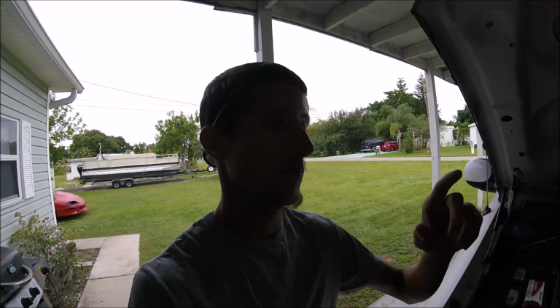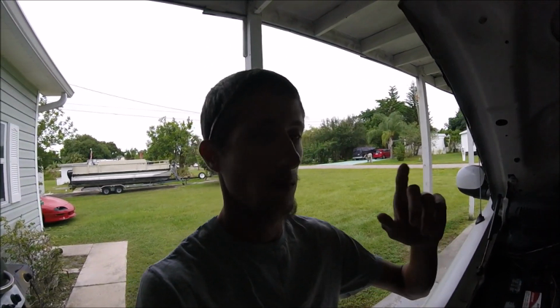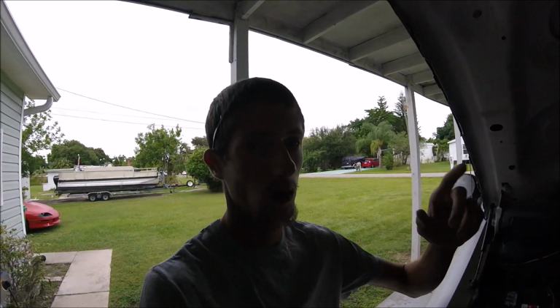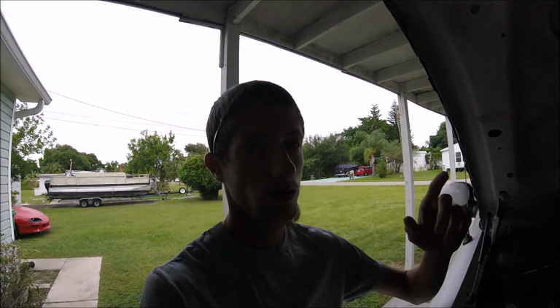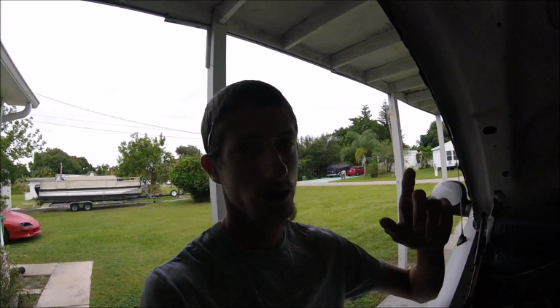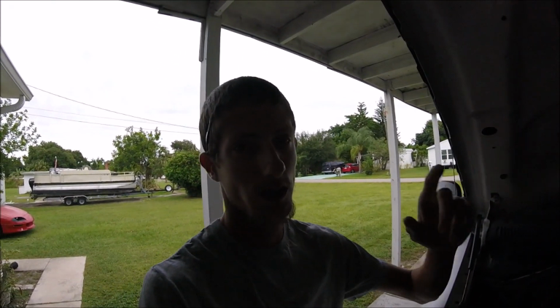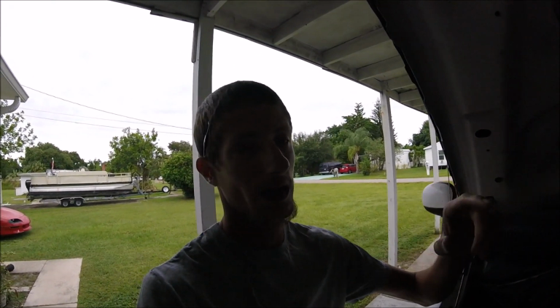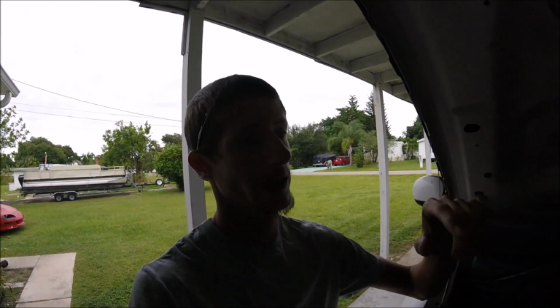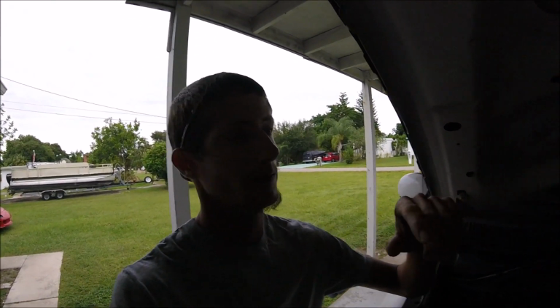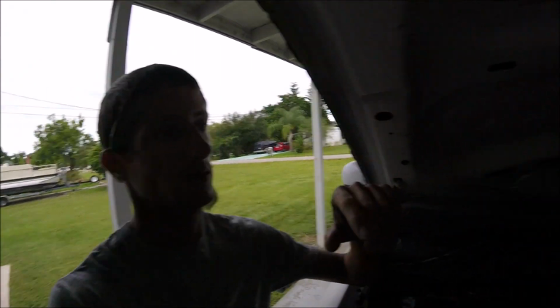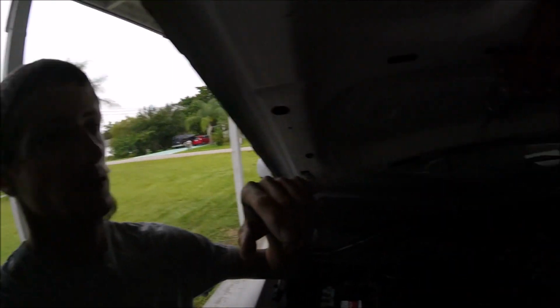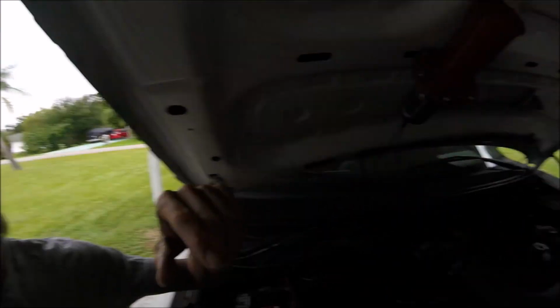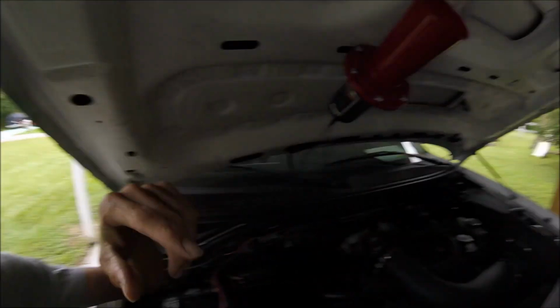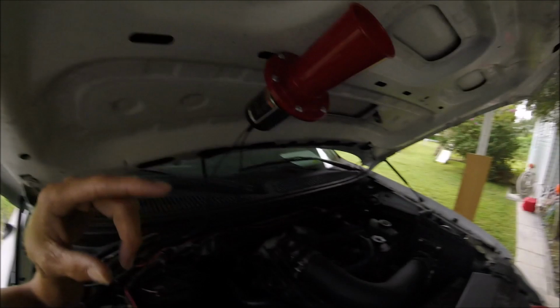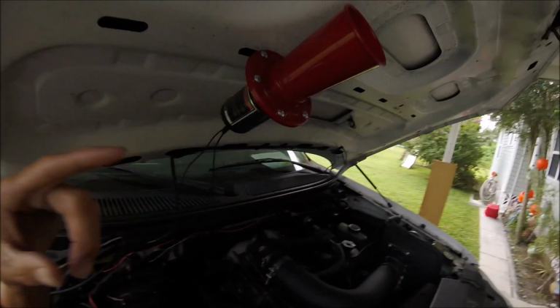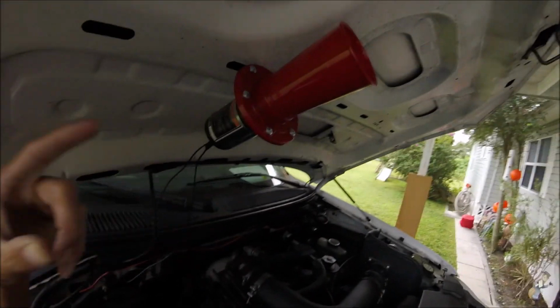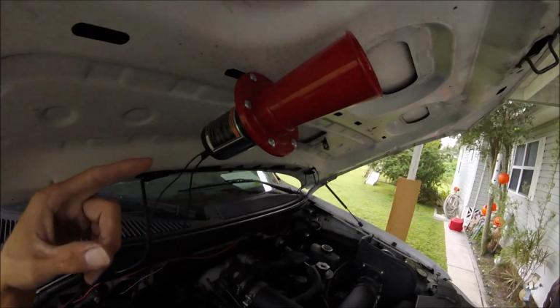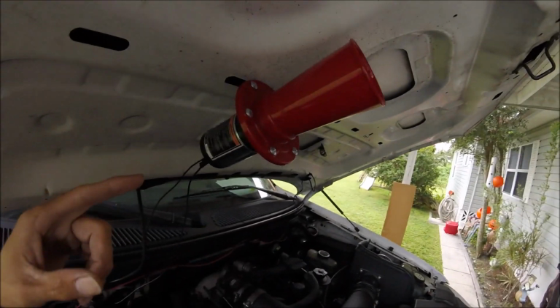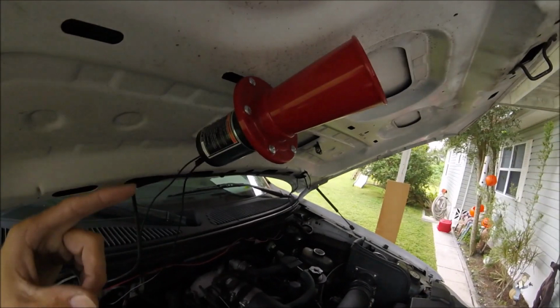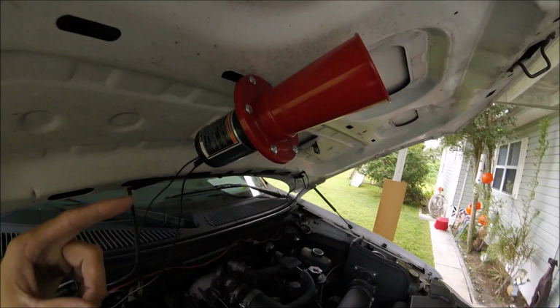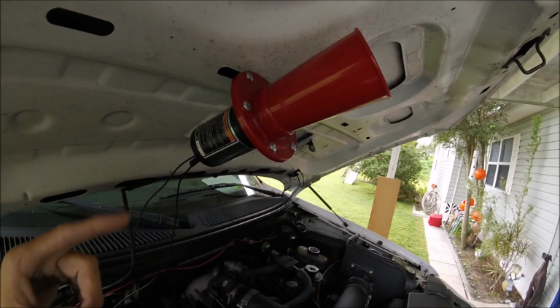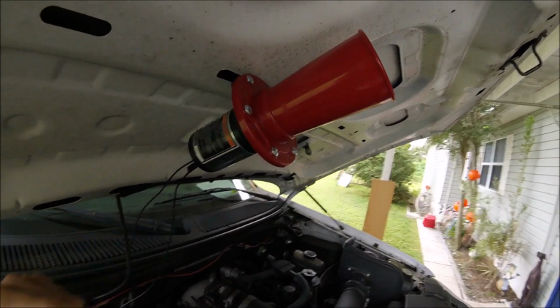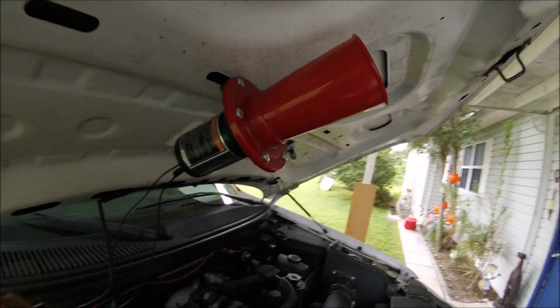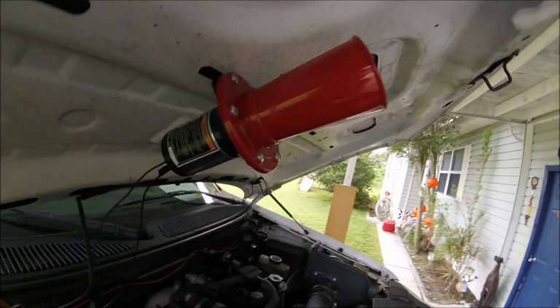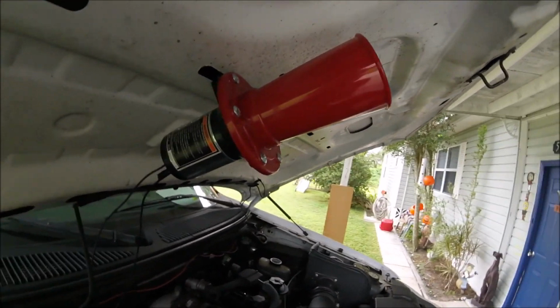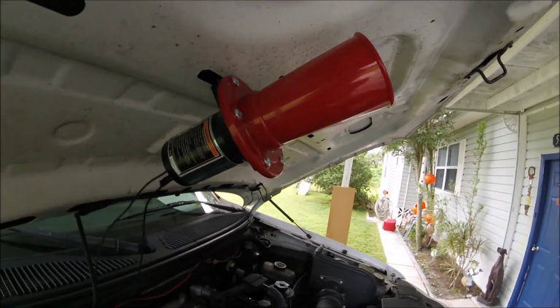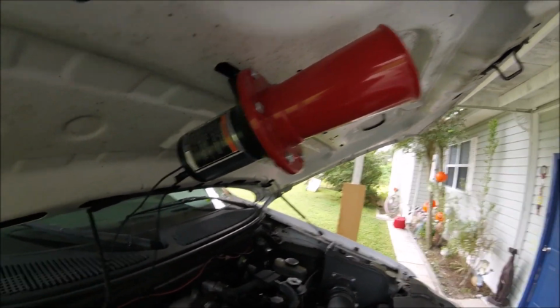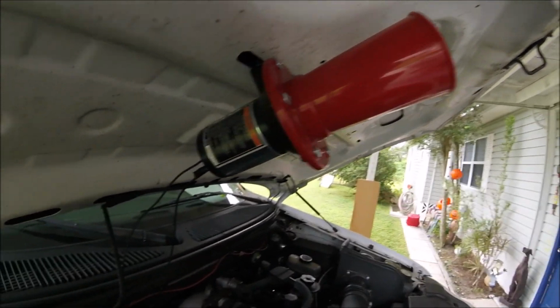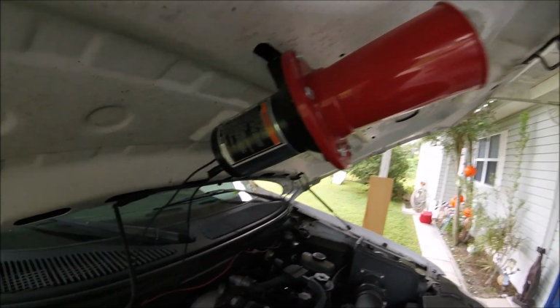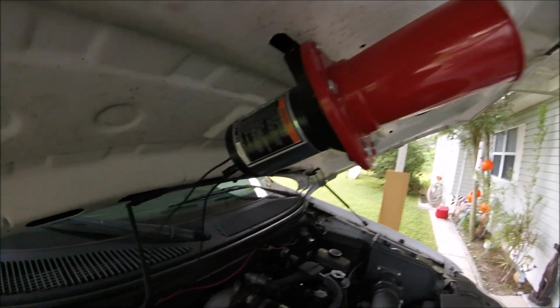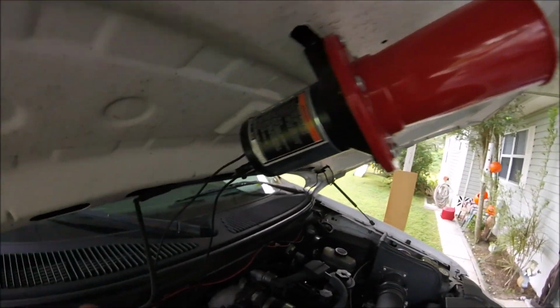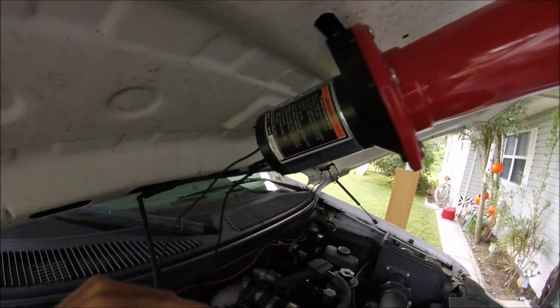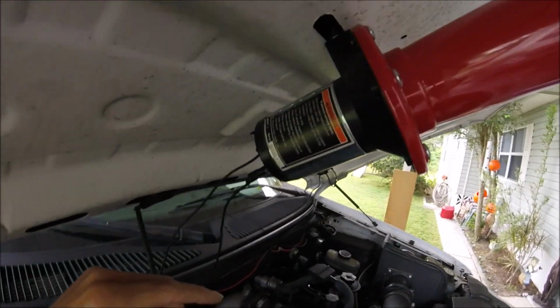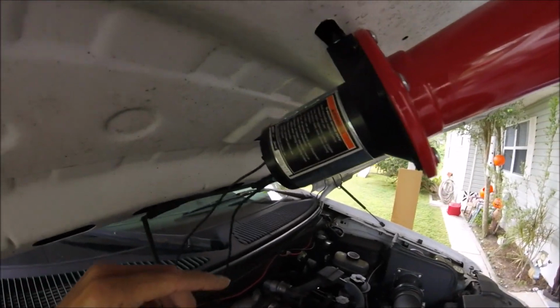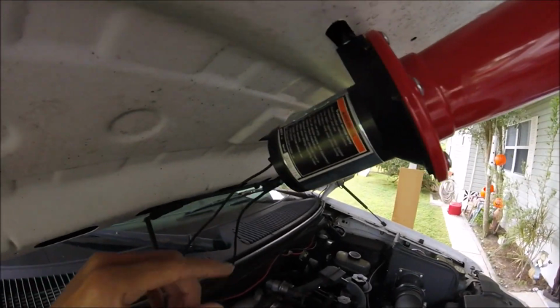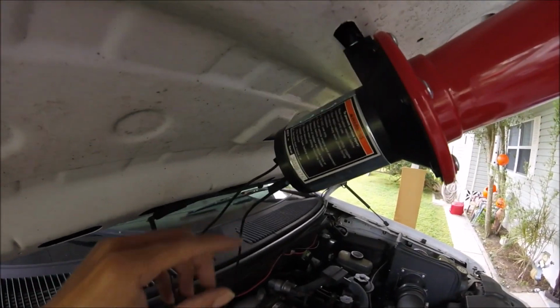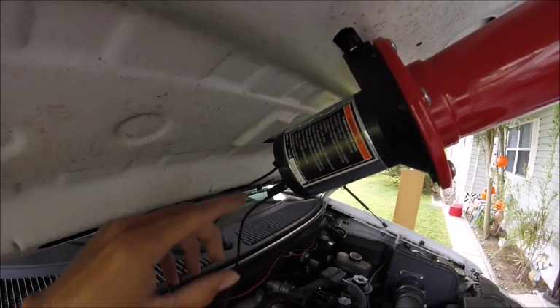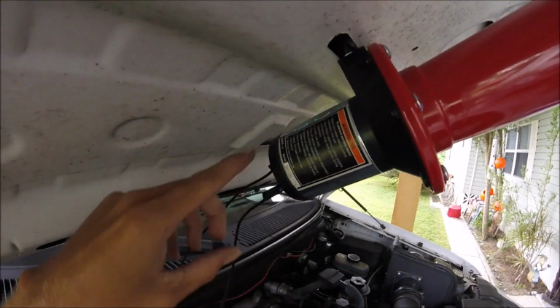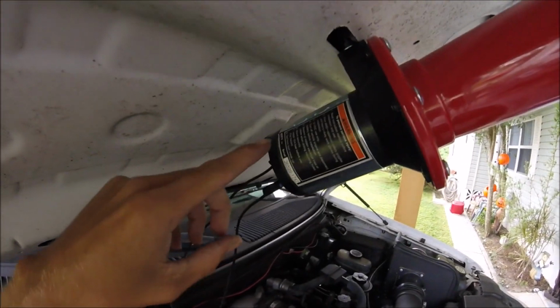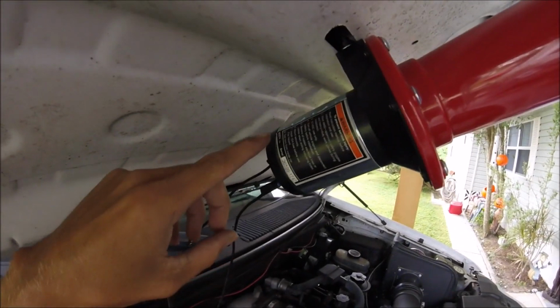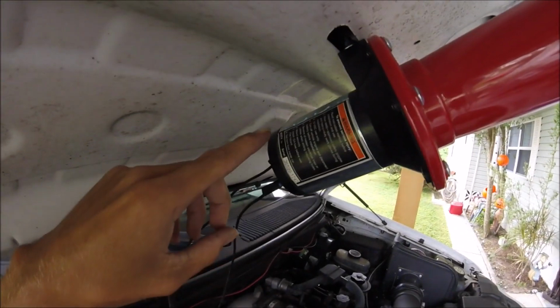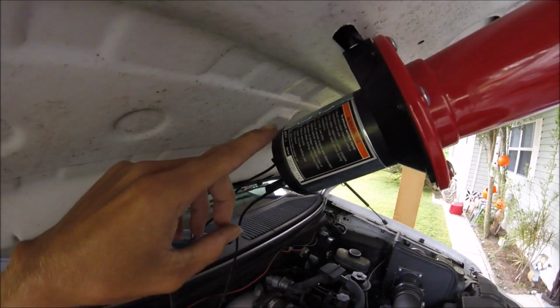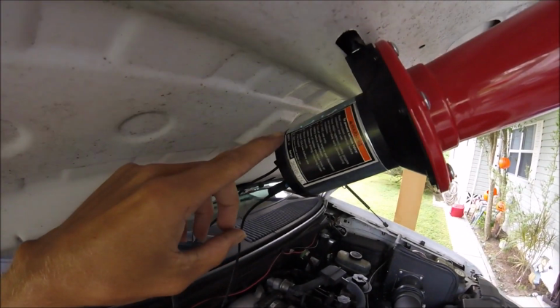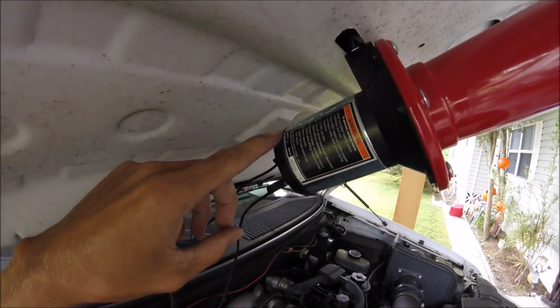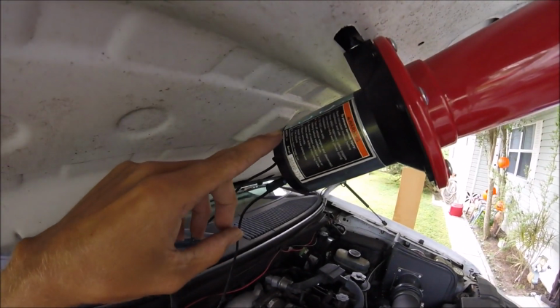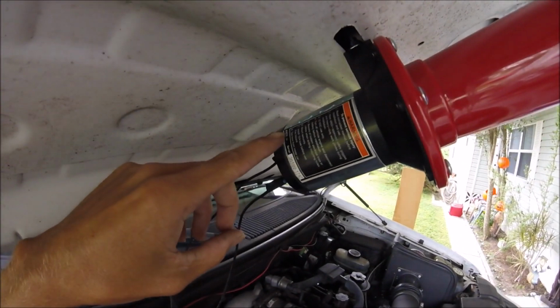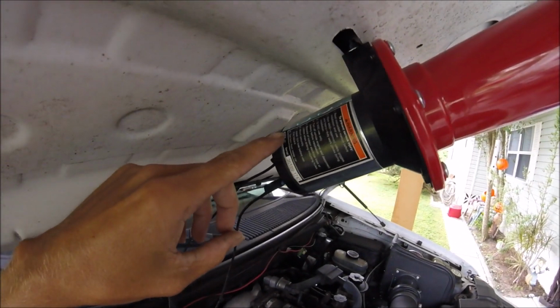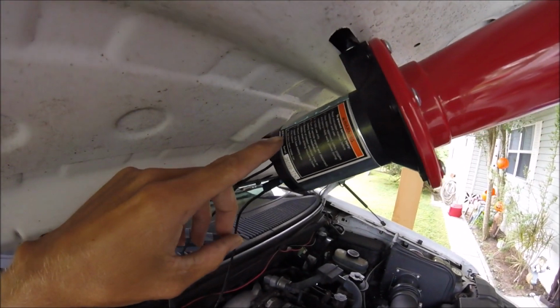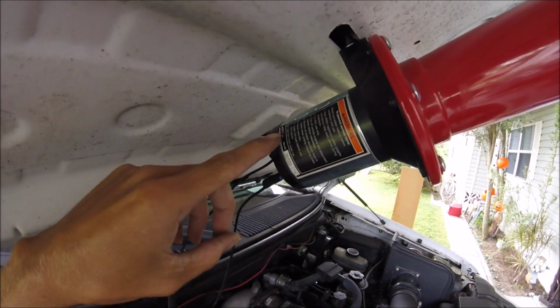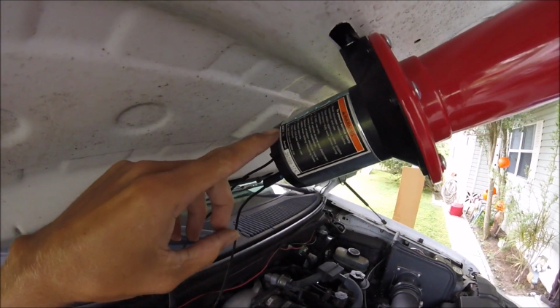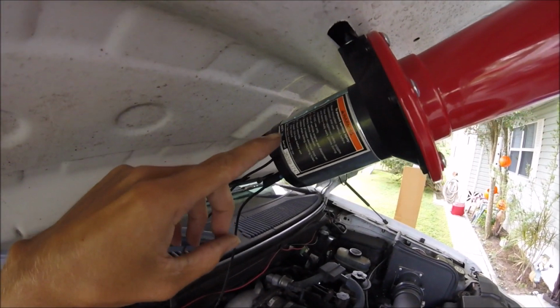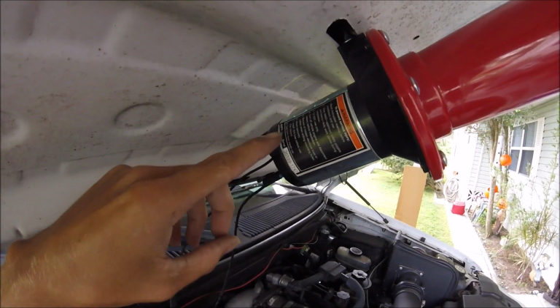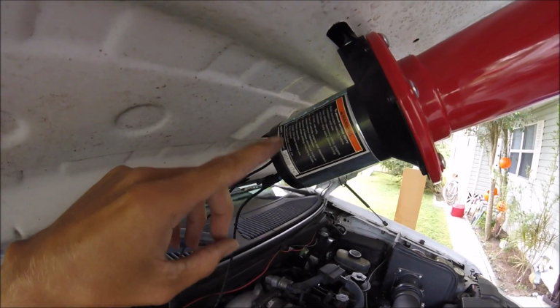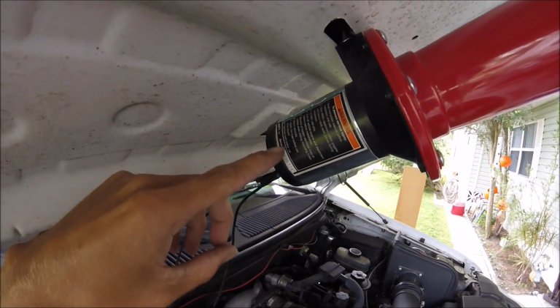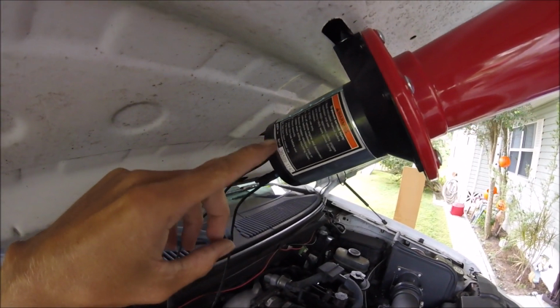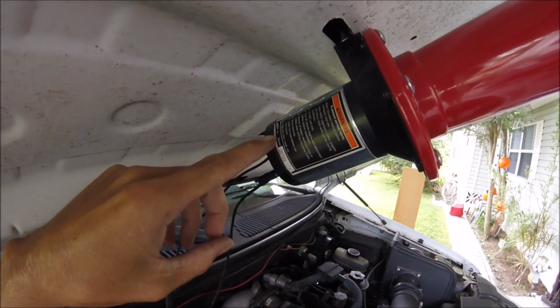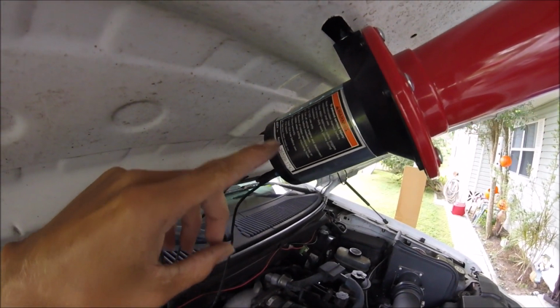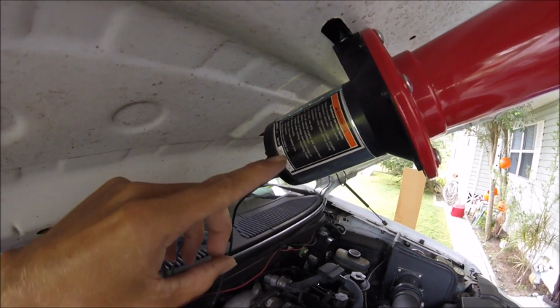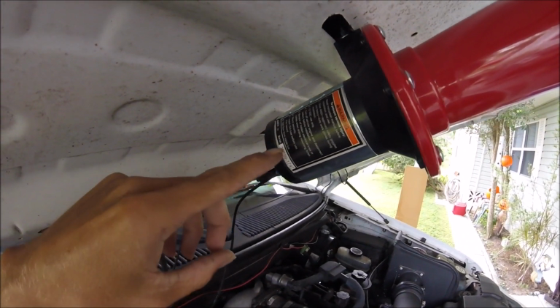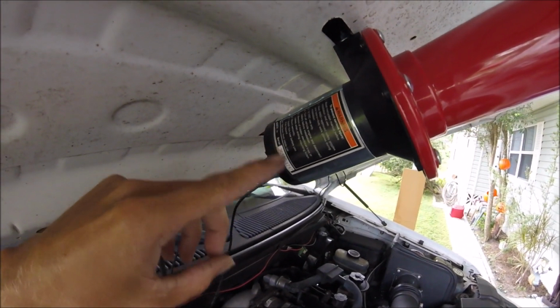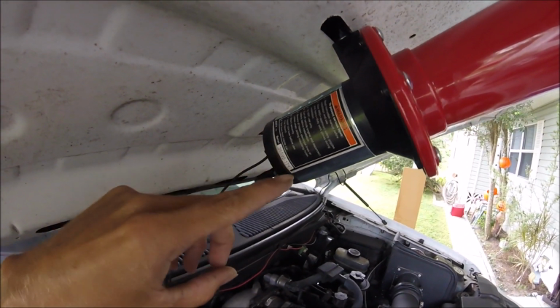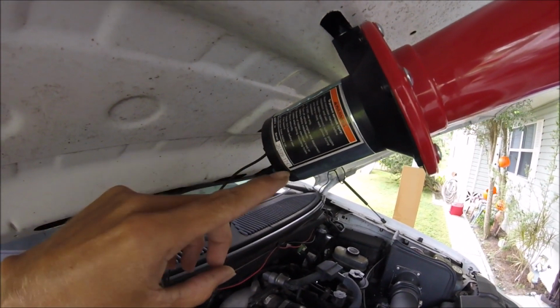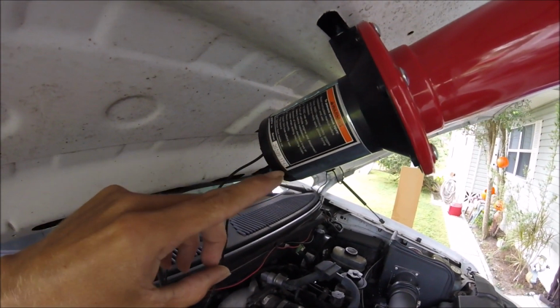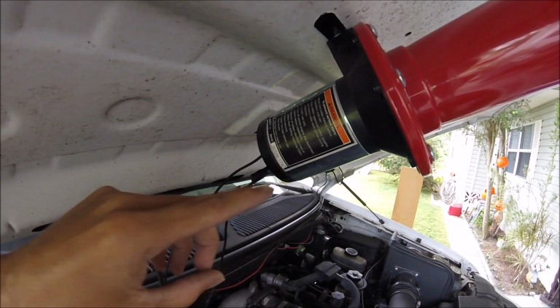Most times, whatever you buy will tell you on it. And right here it says 'install 15 amp fuse before use.'